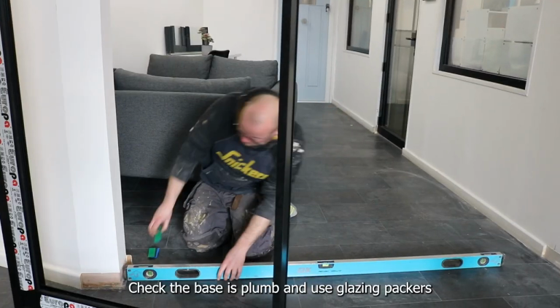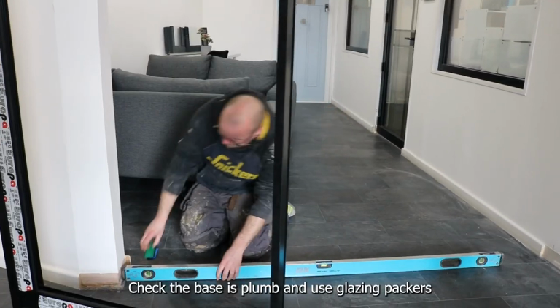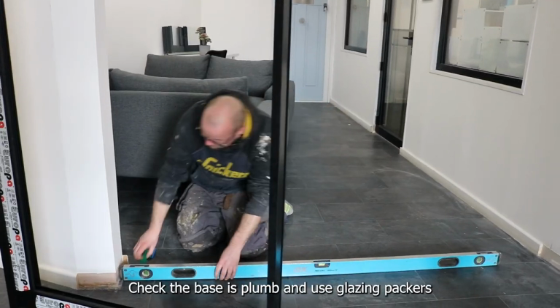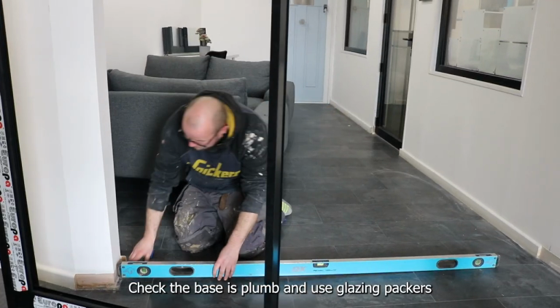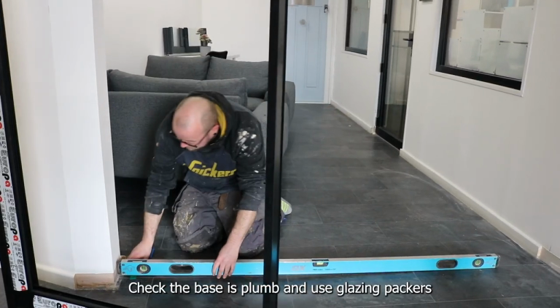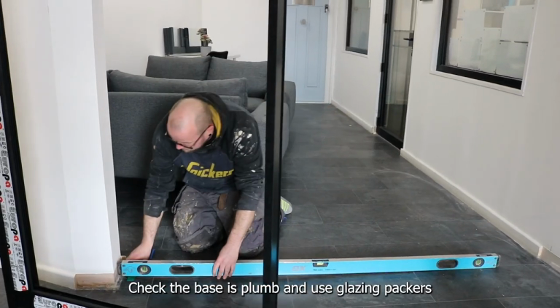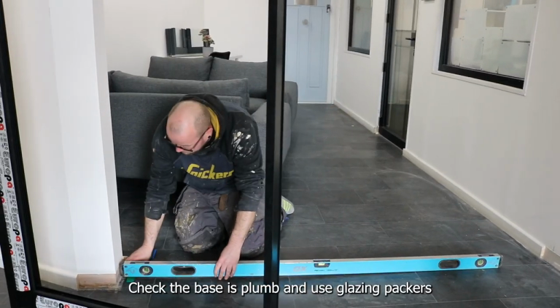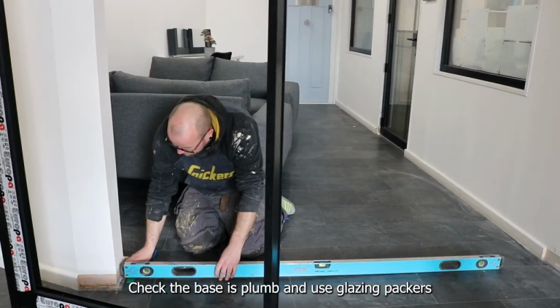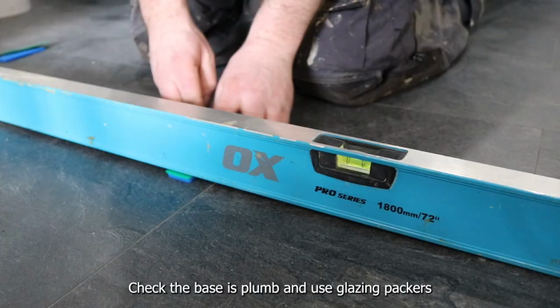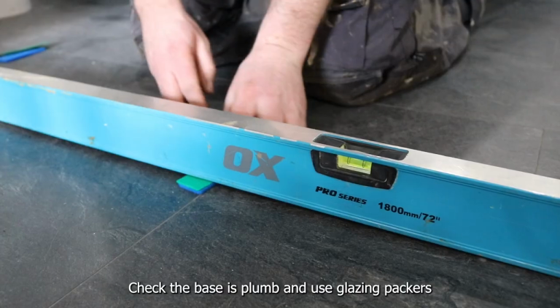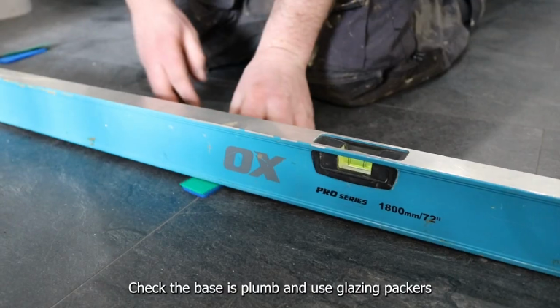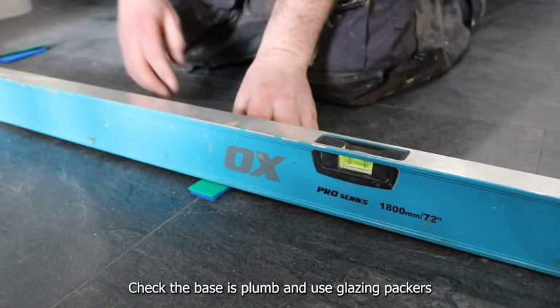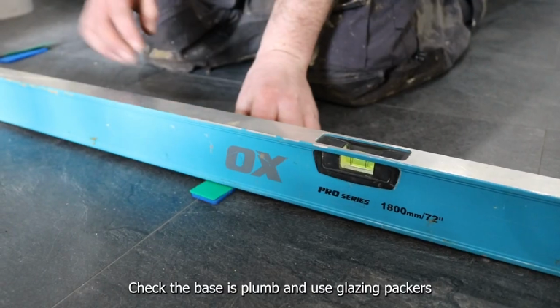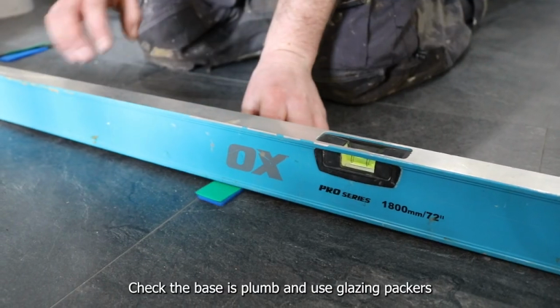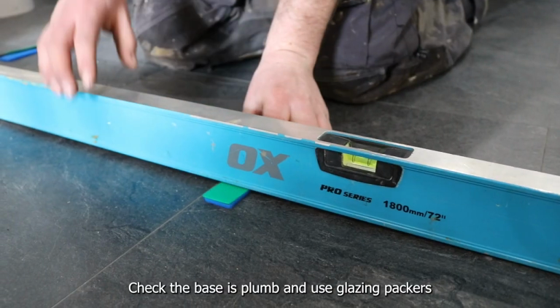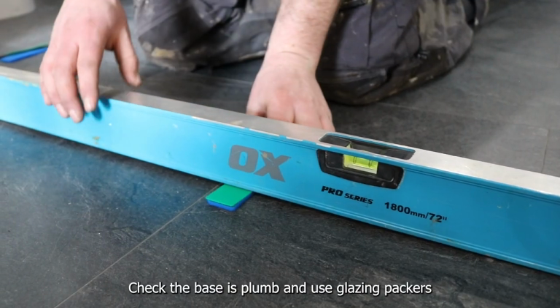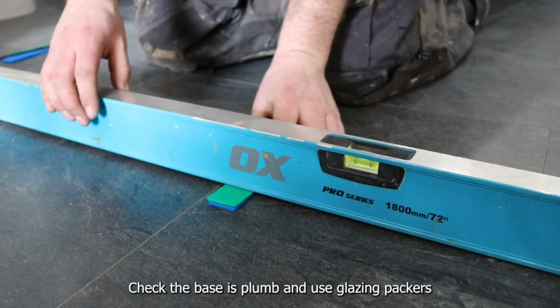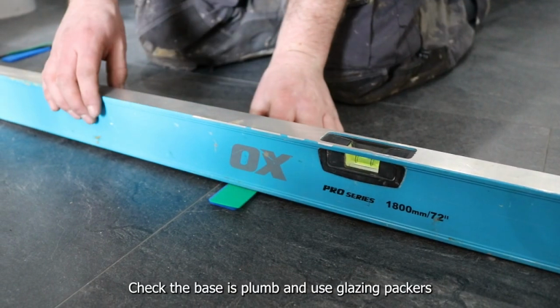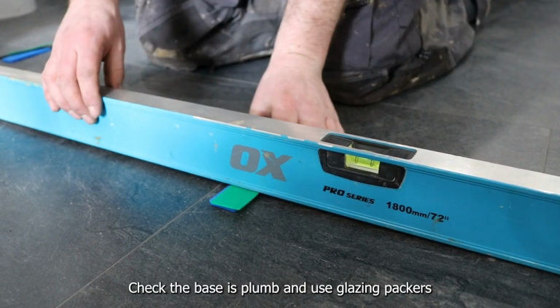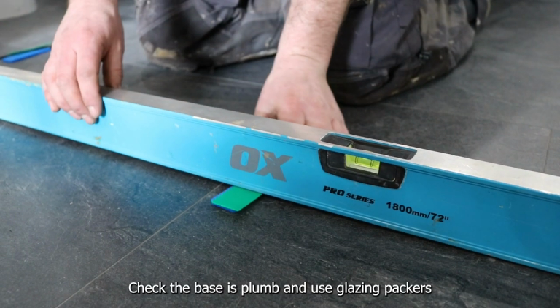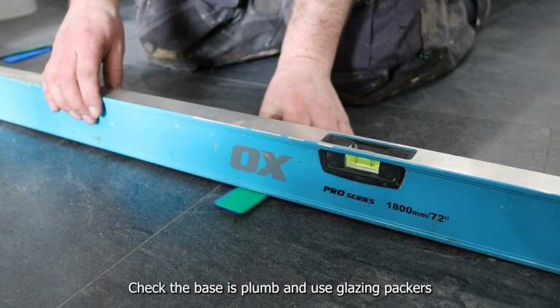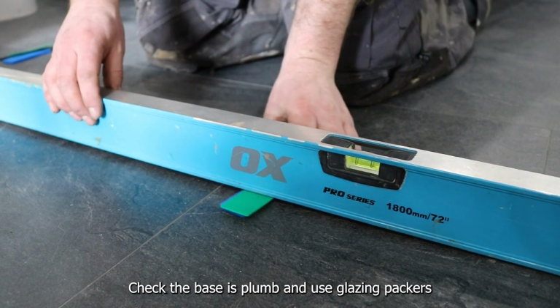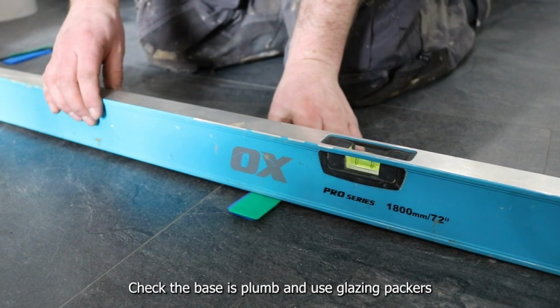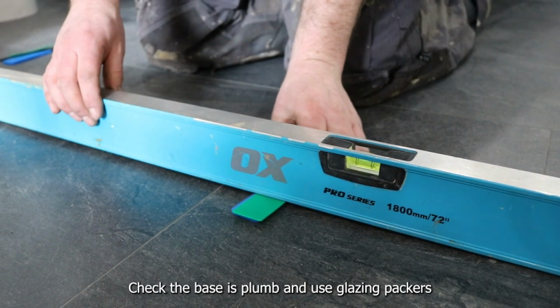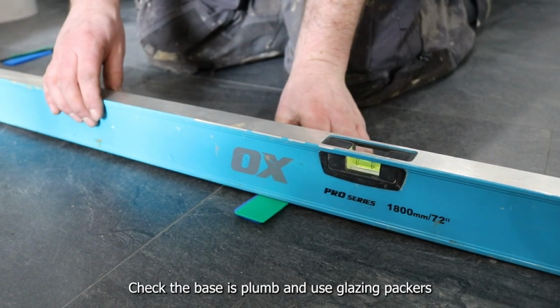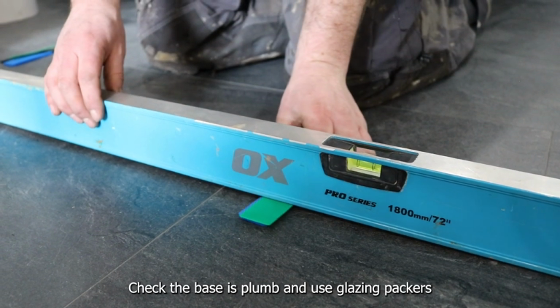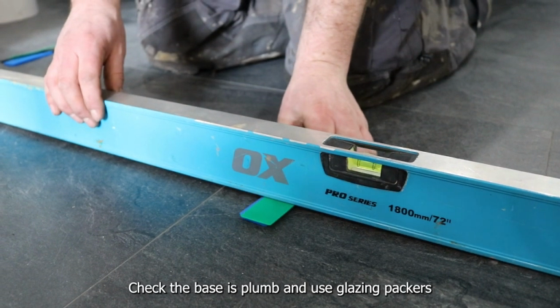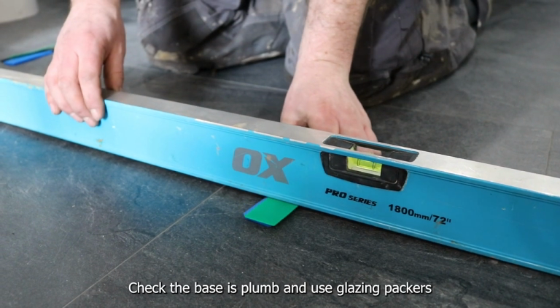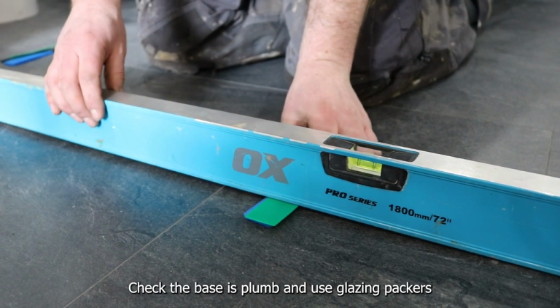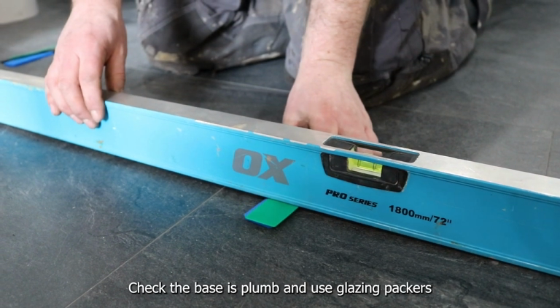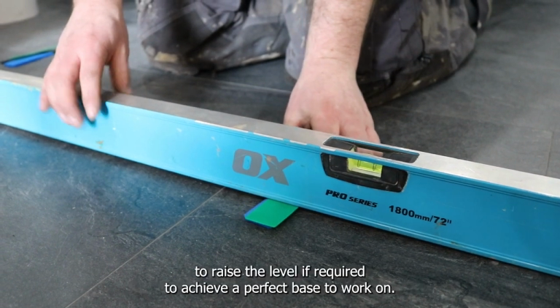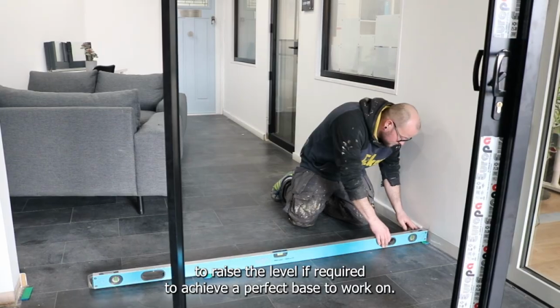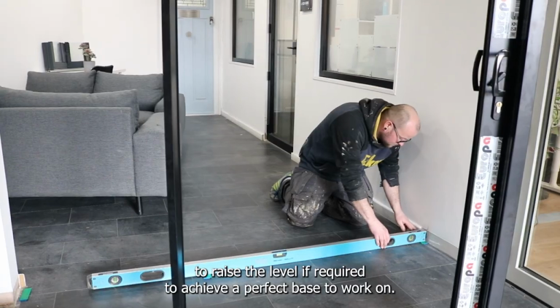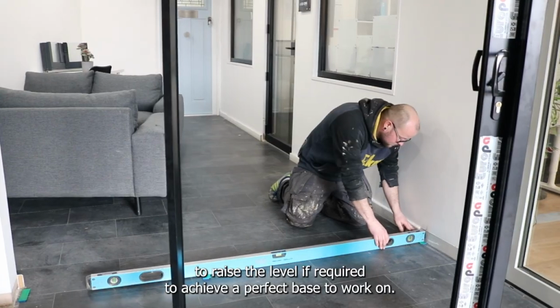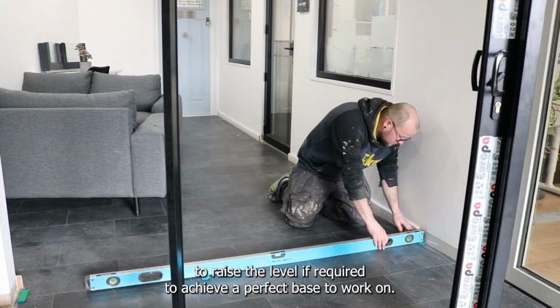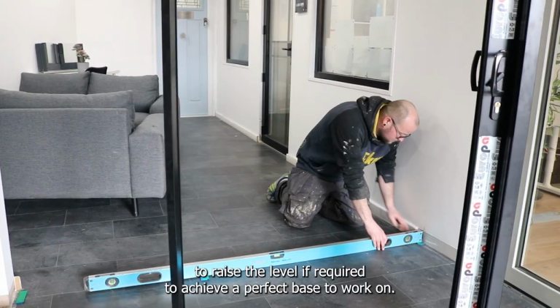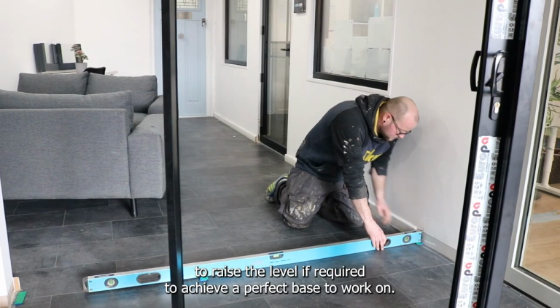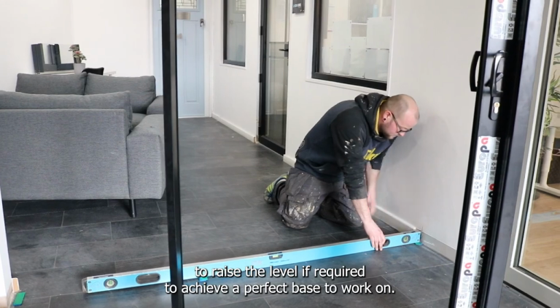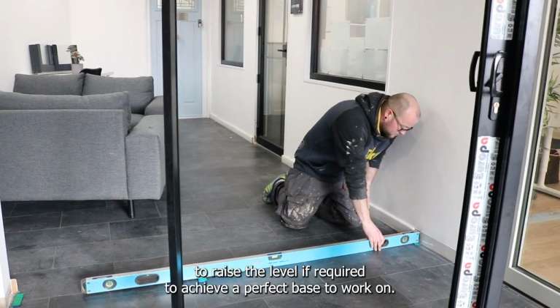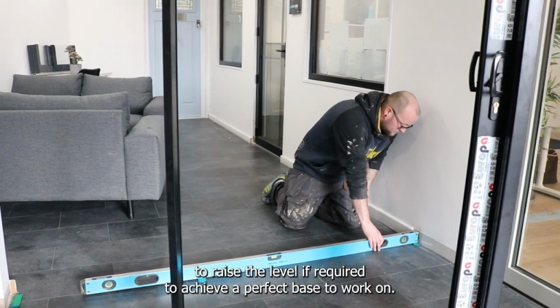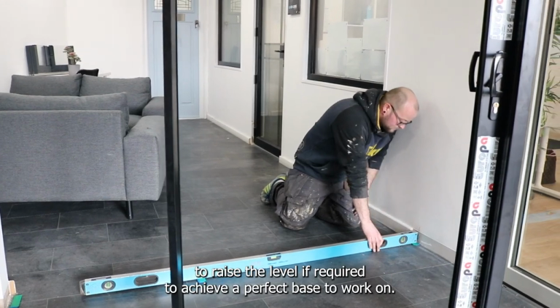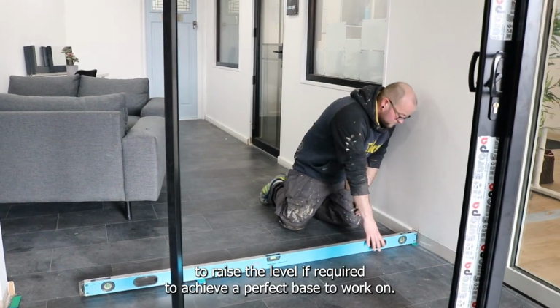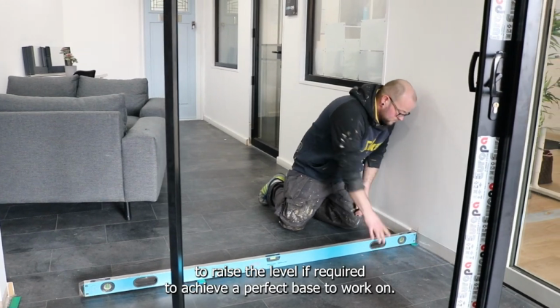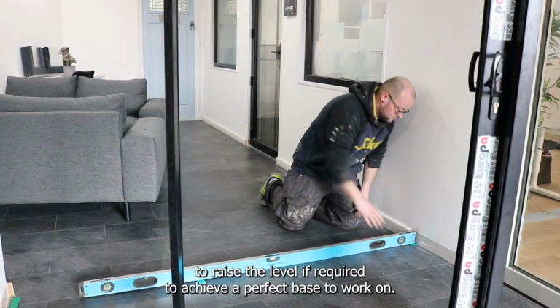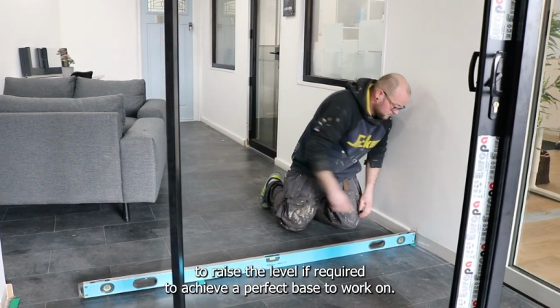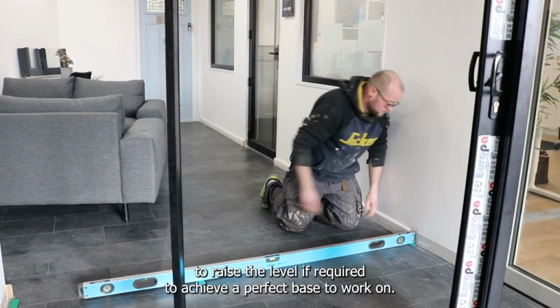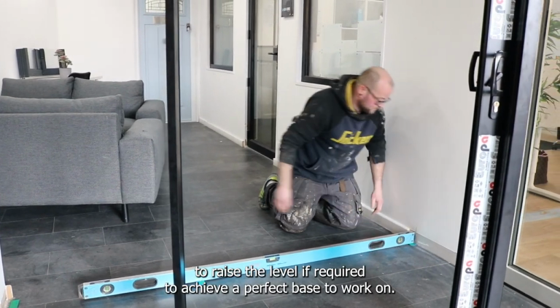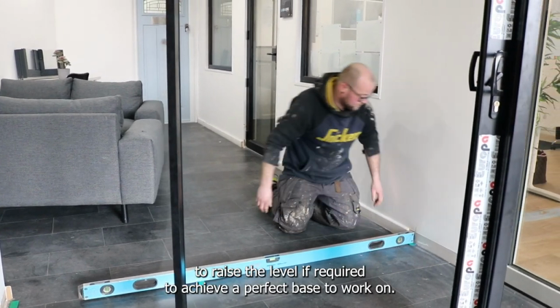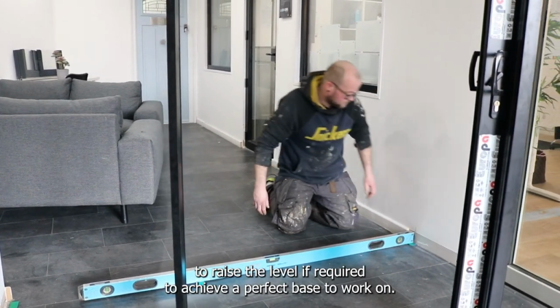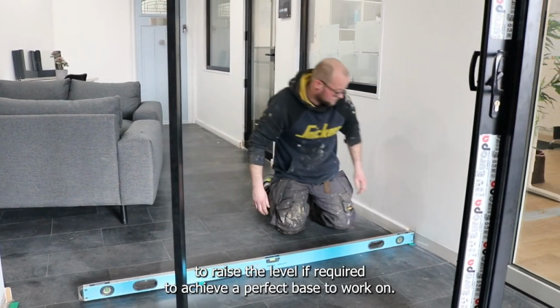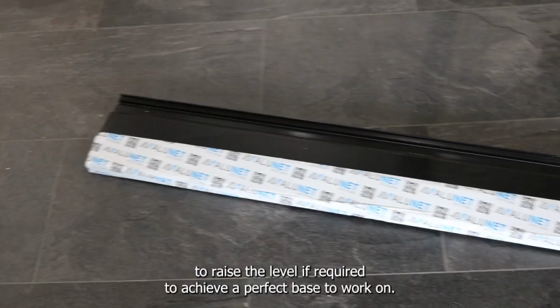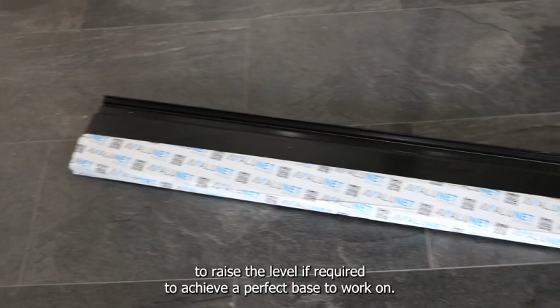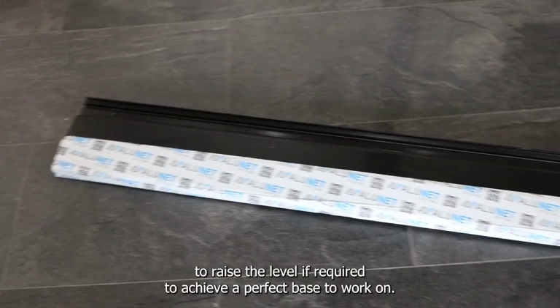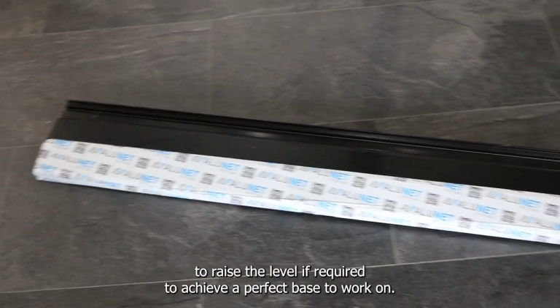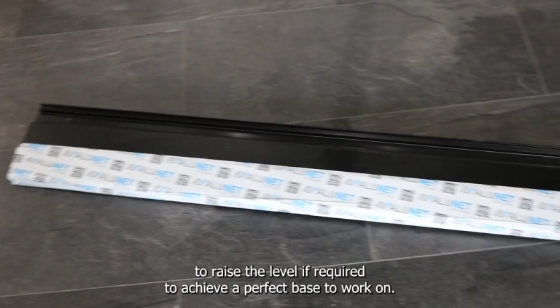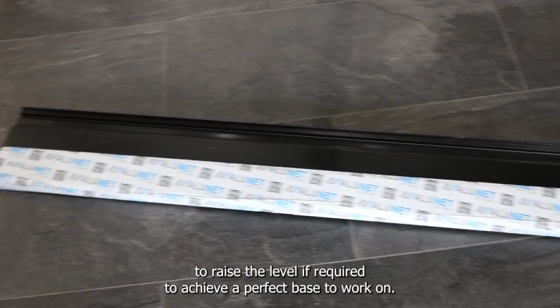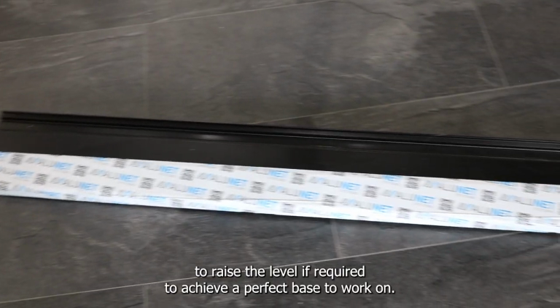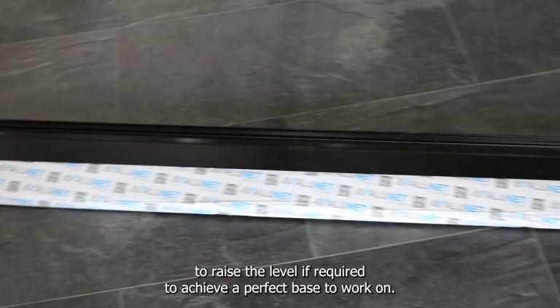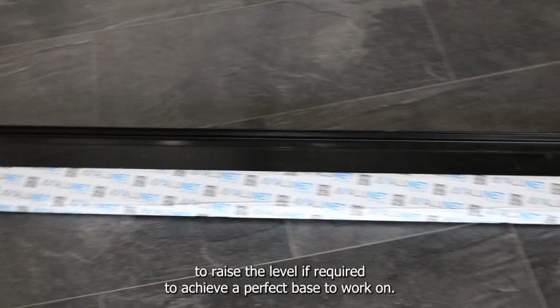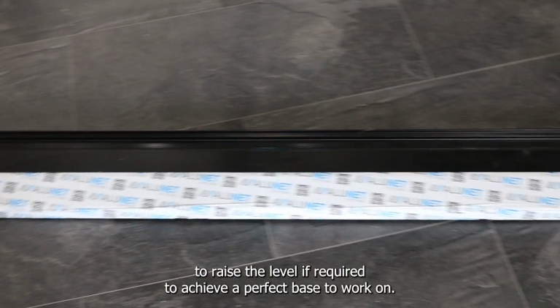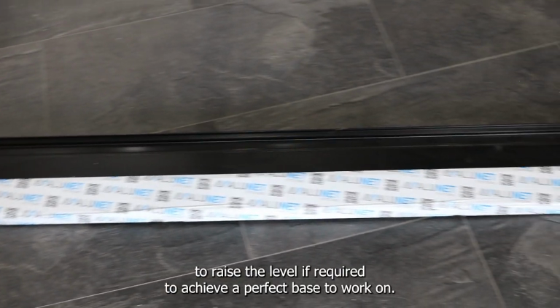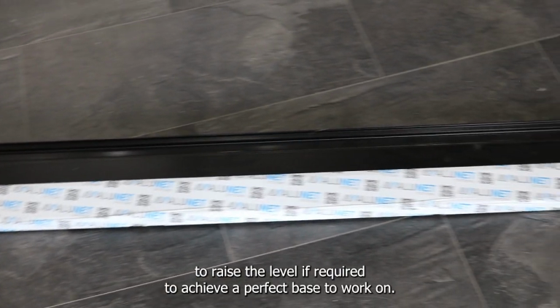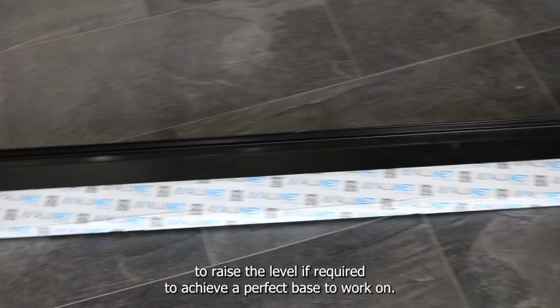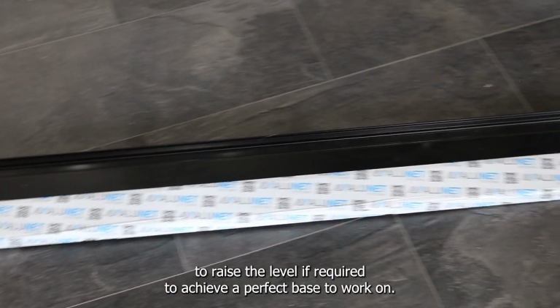Check the base is plumb and use glazing packers to raise the level if required to achieve a perfect base to work on.